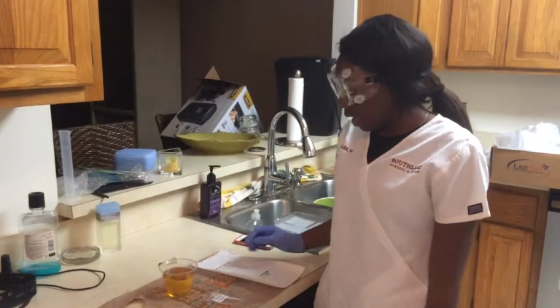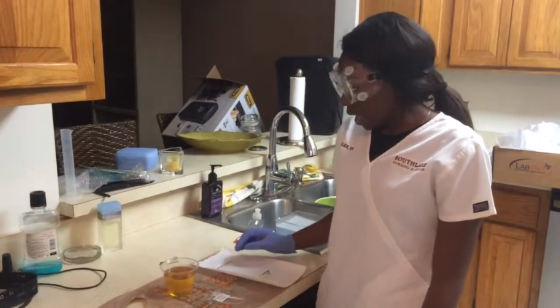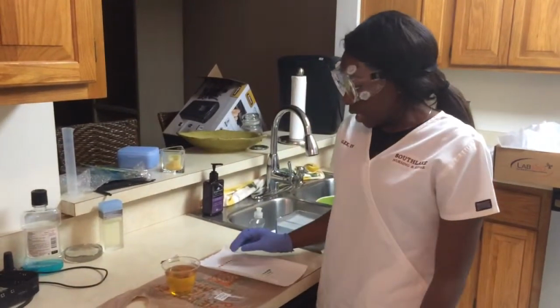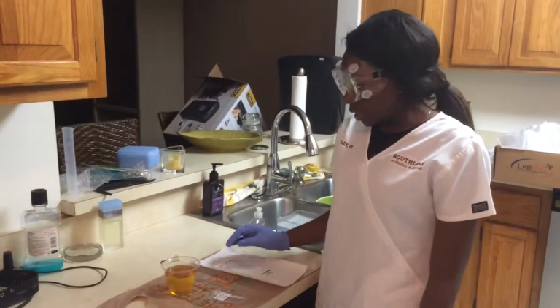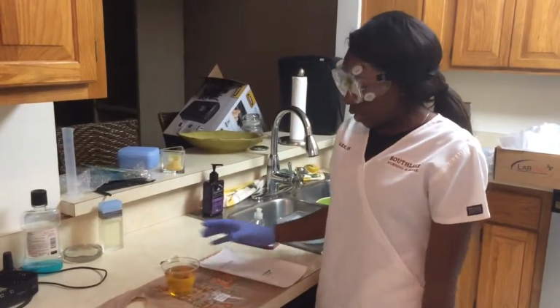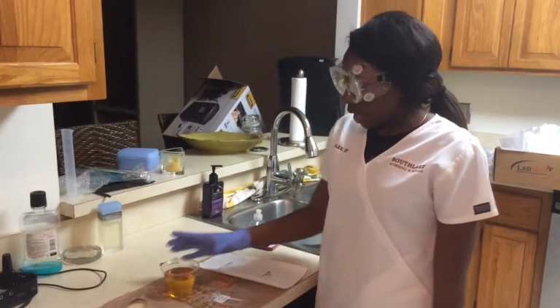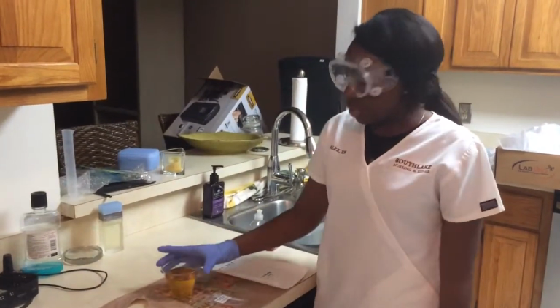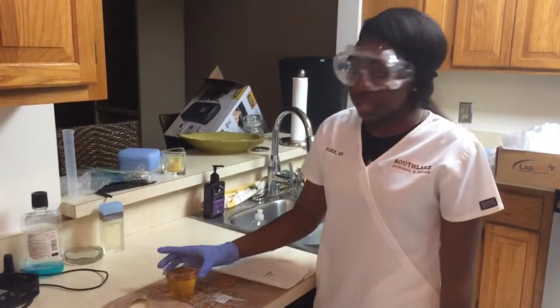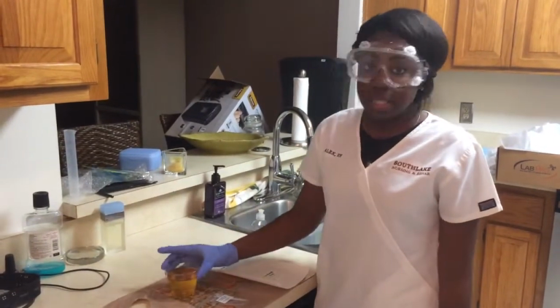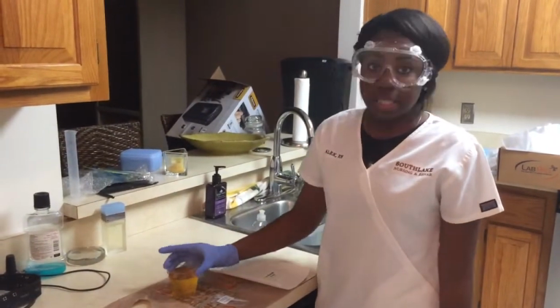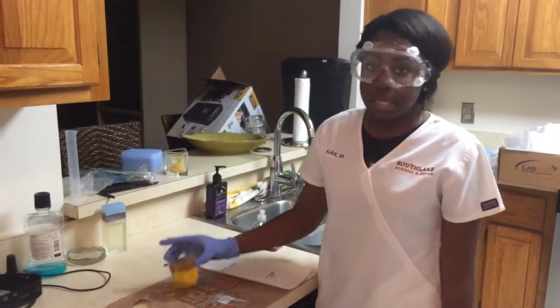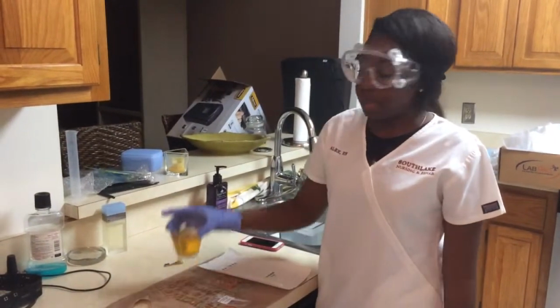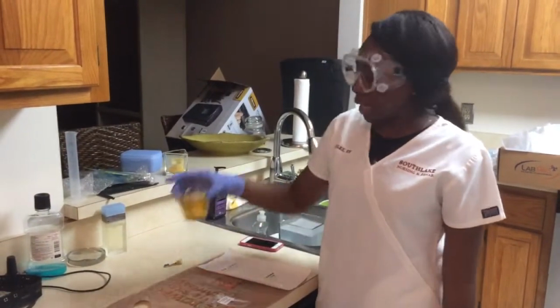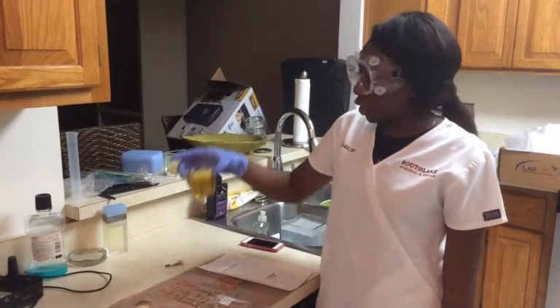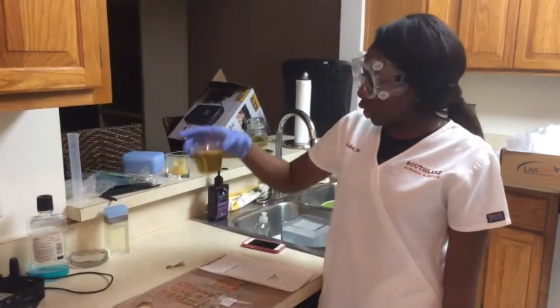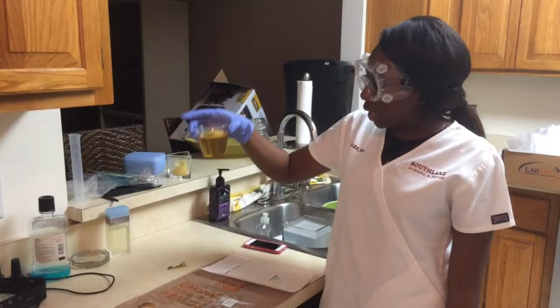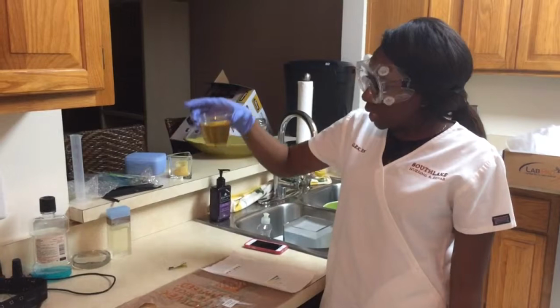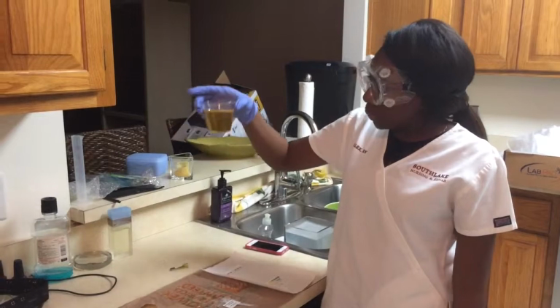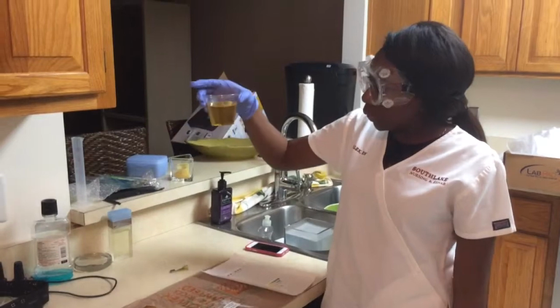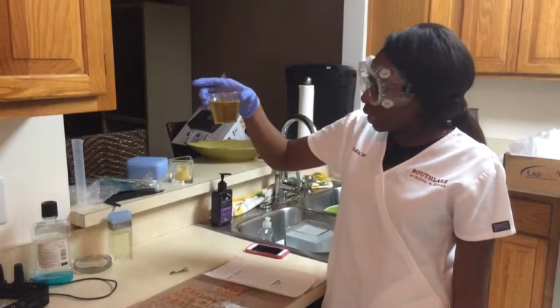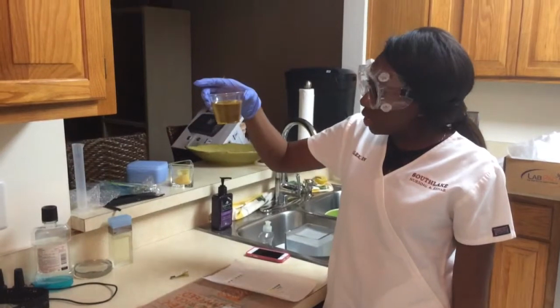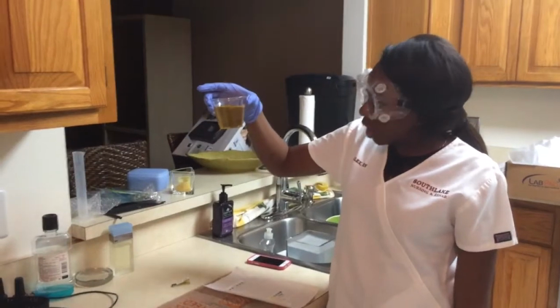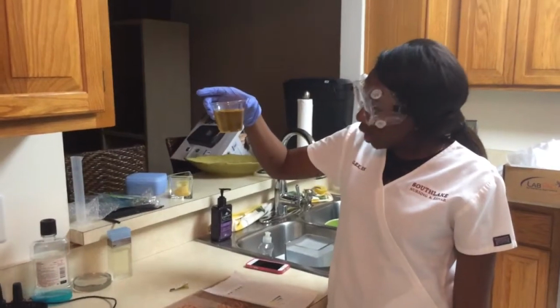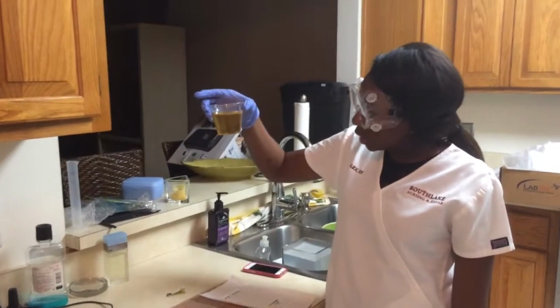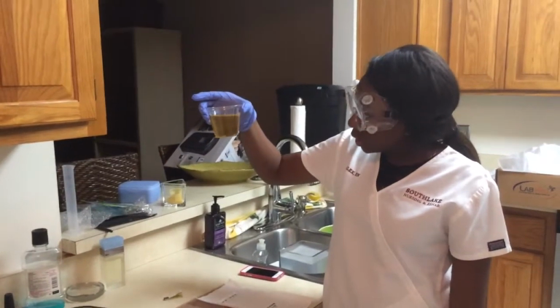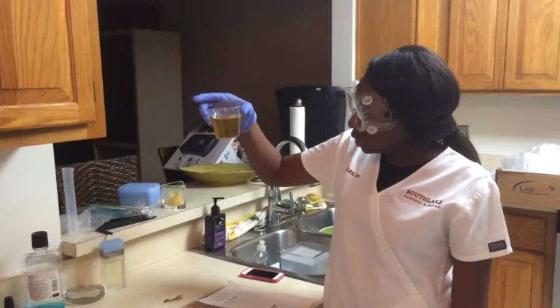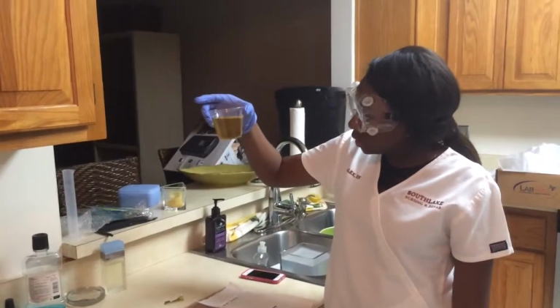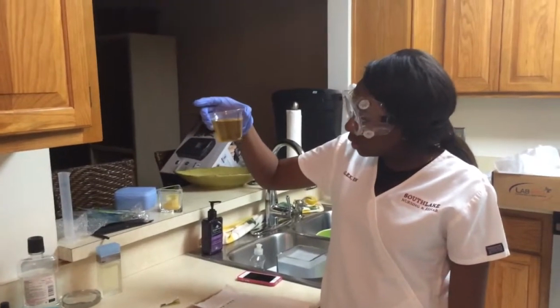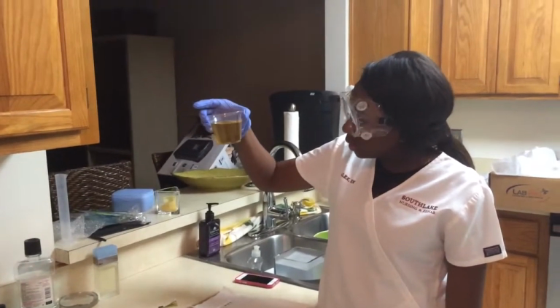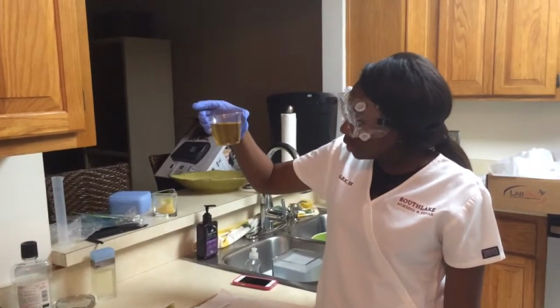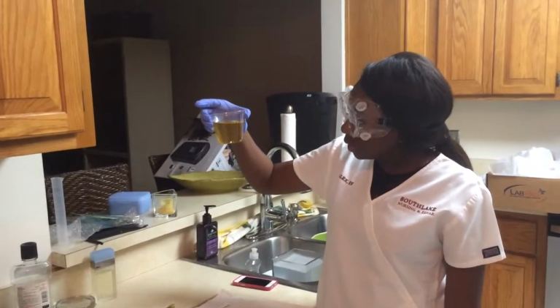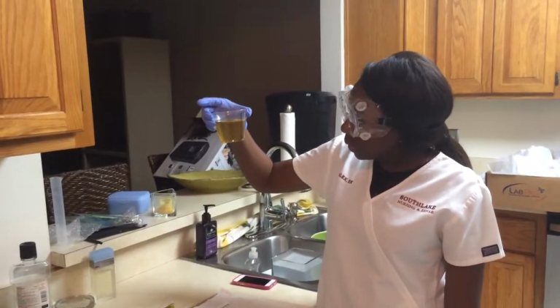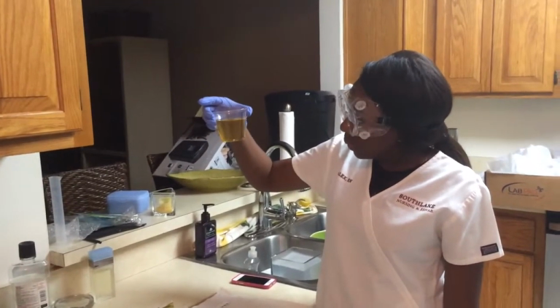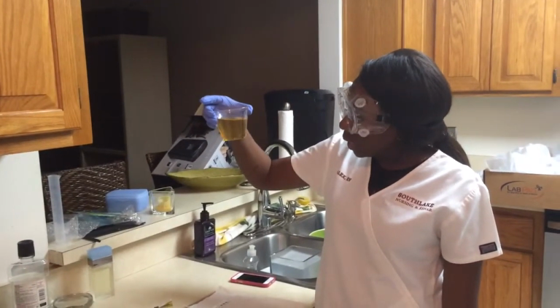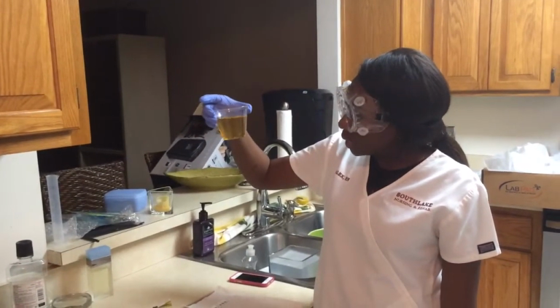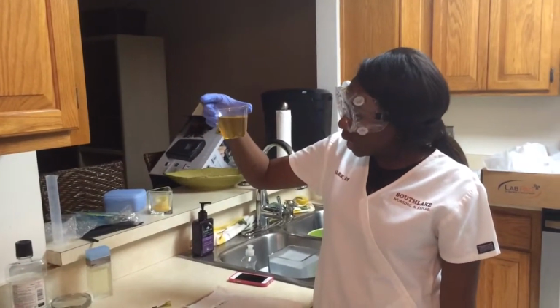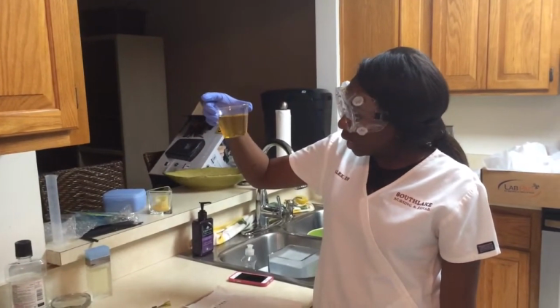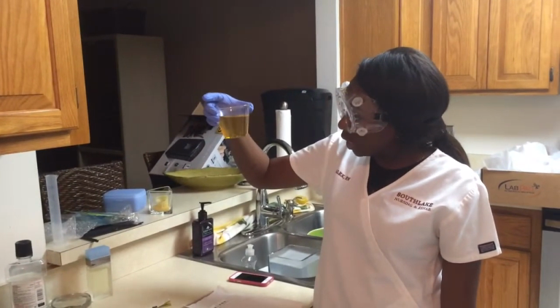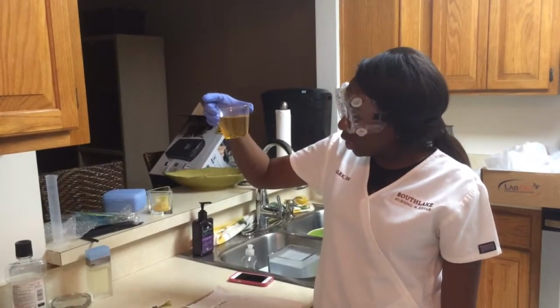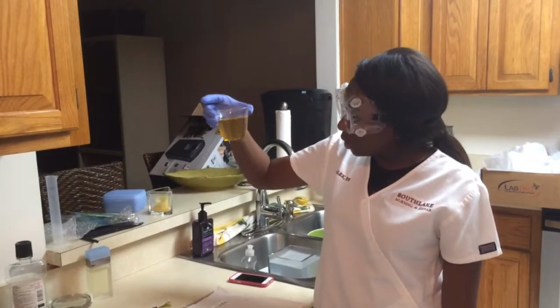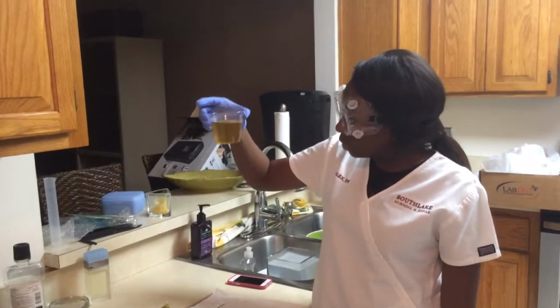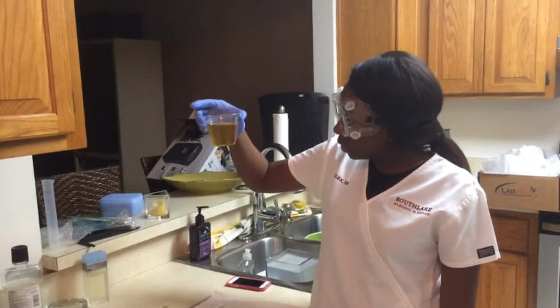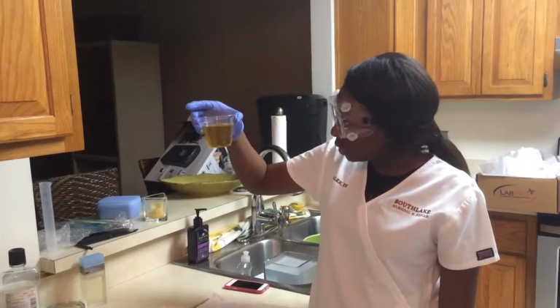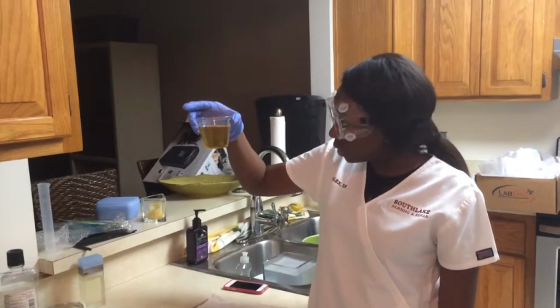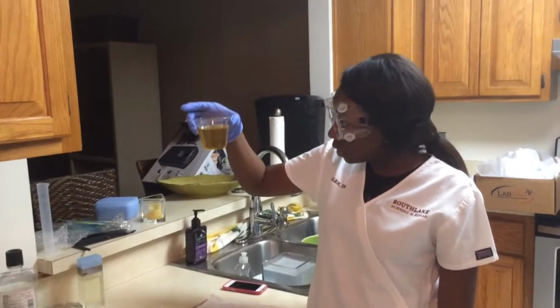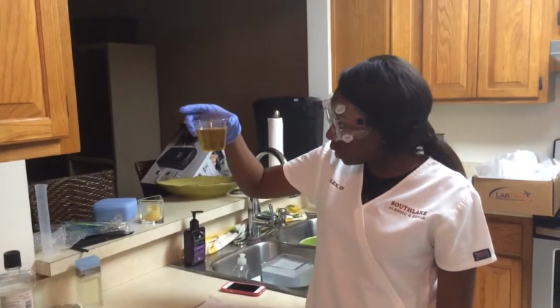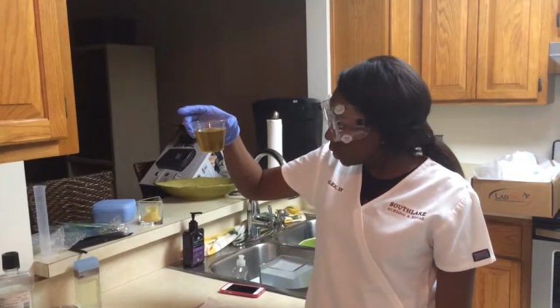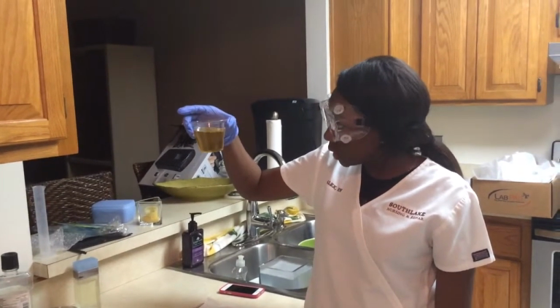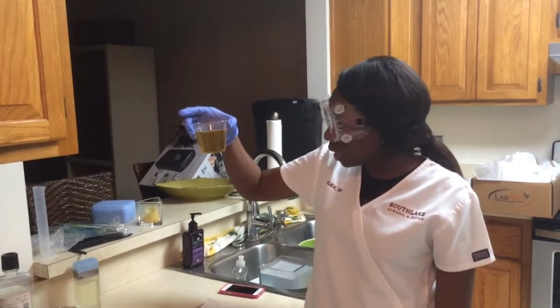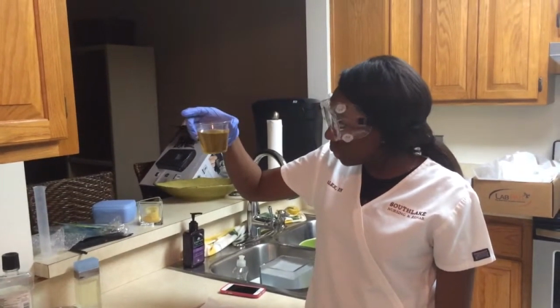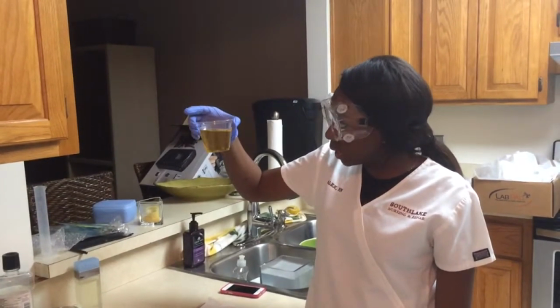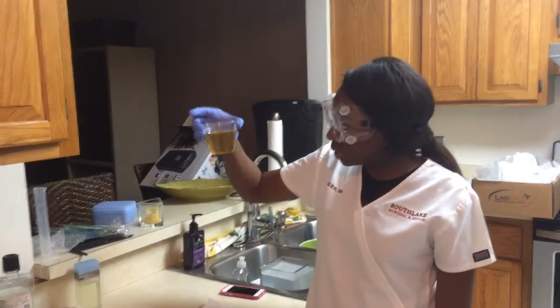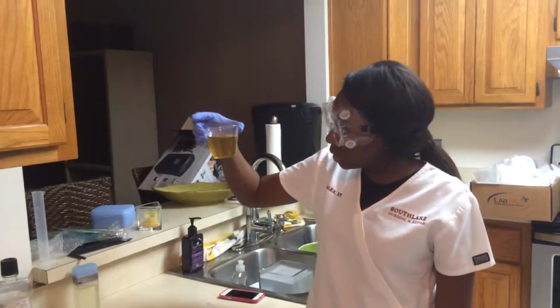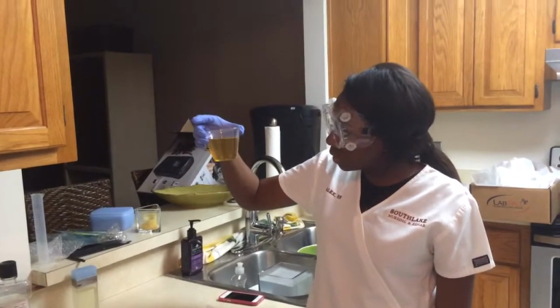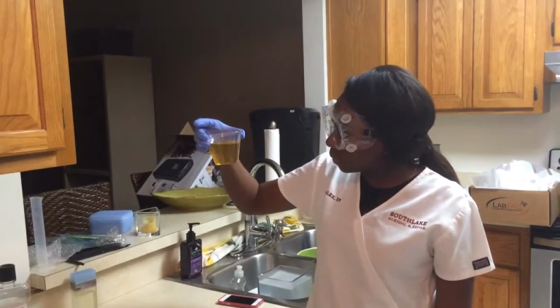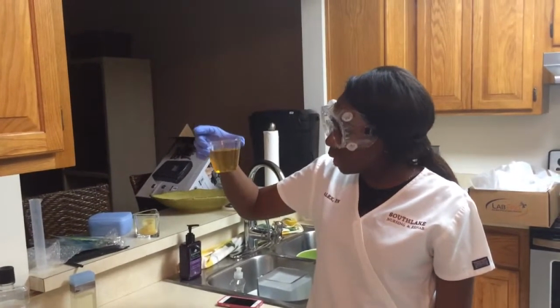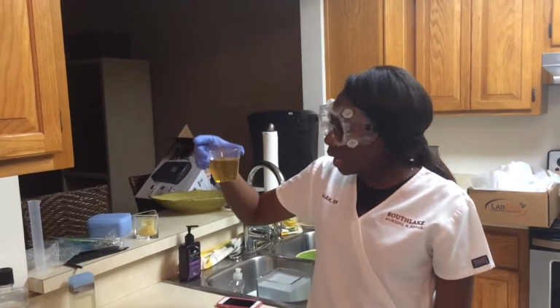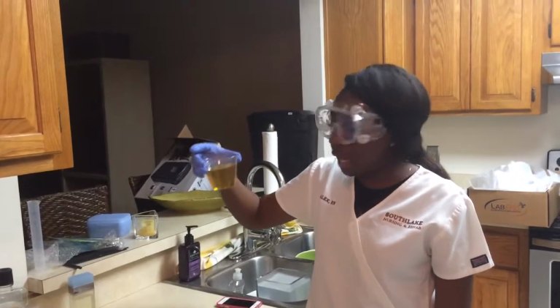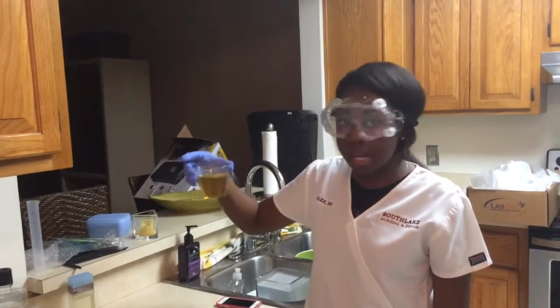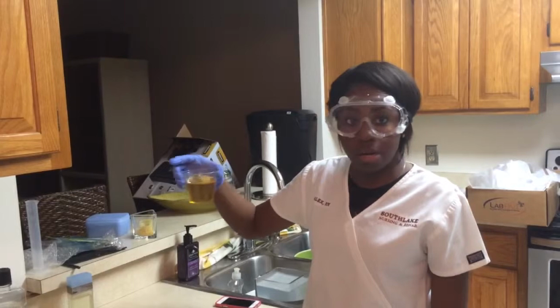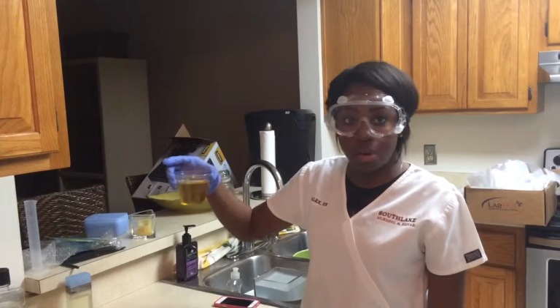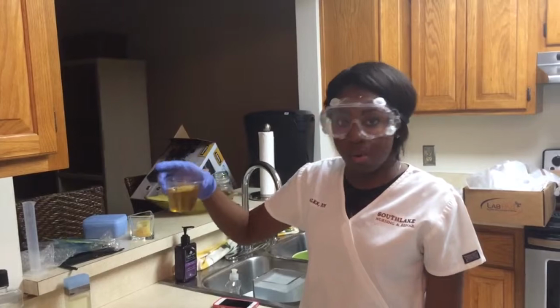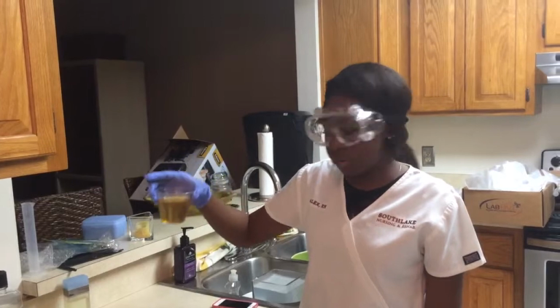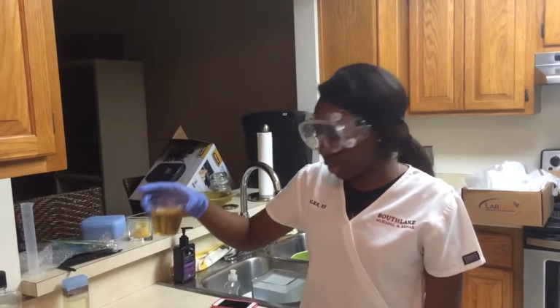As you can see, my urine is pretty dark but it's clear, no sediments, and no odor.